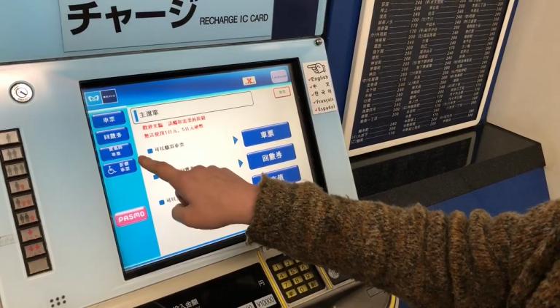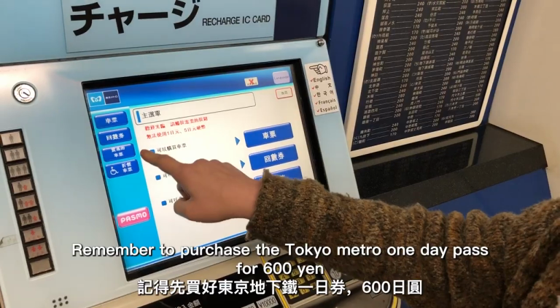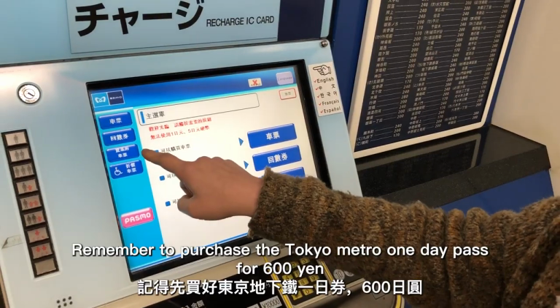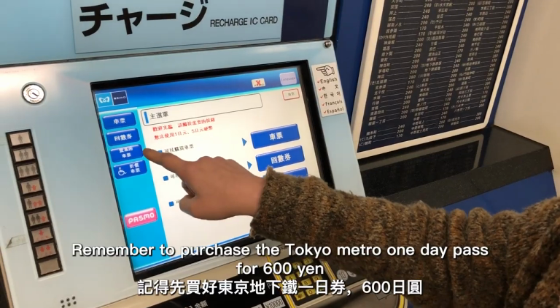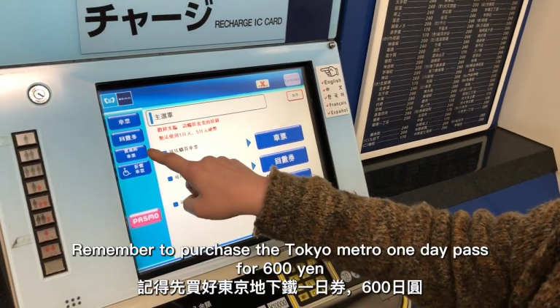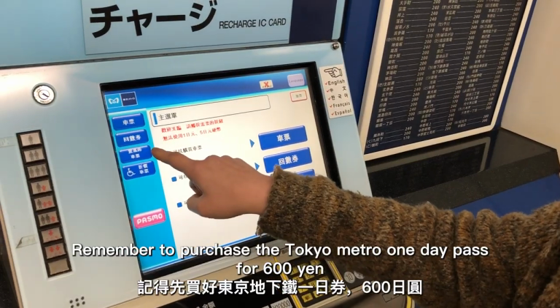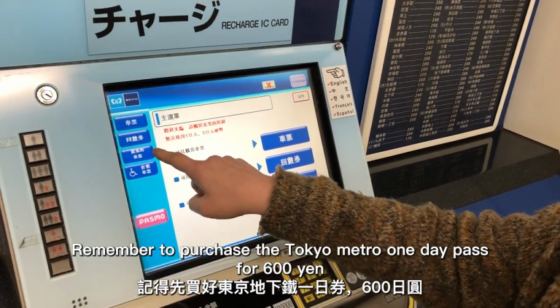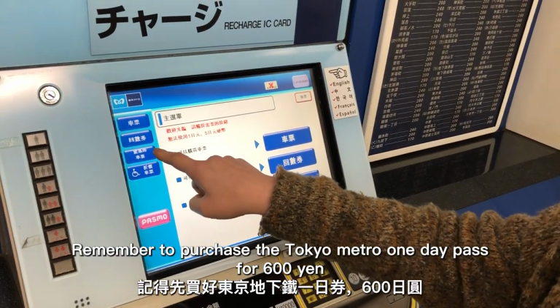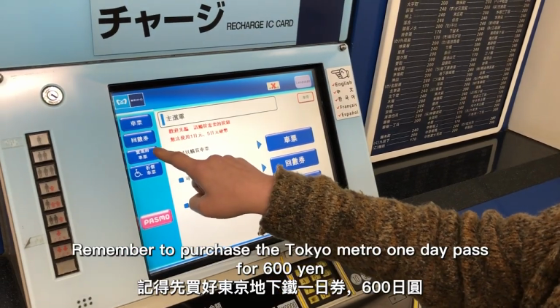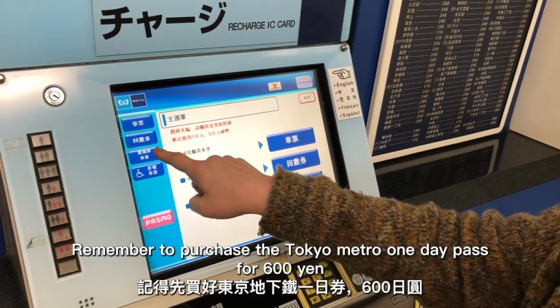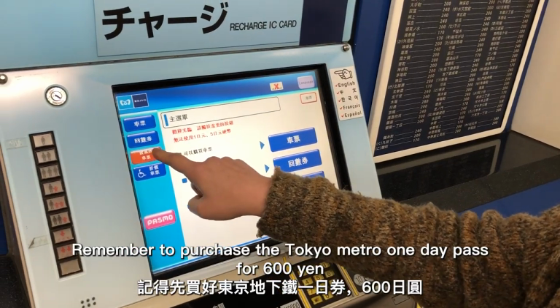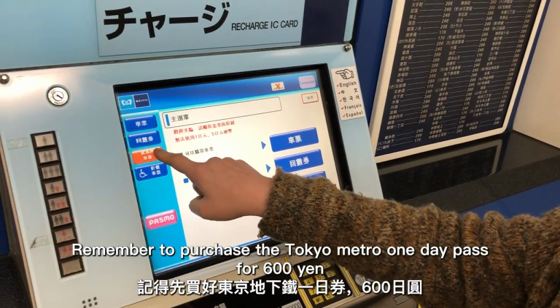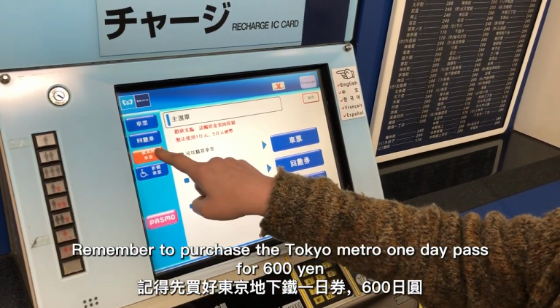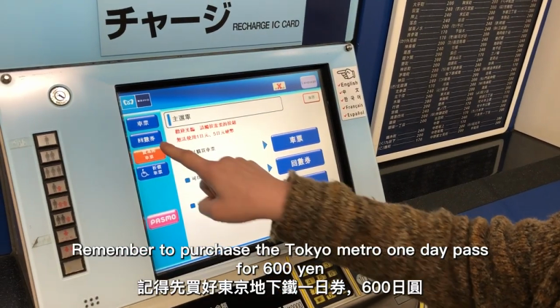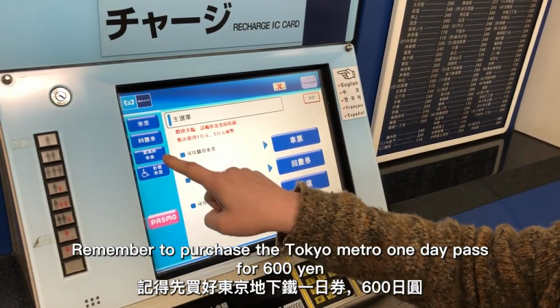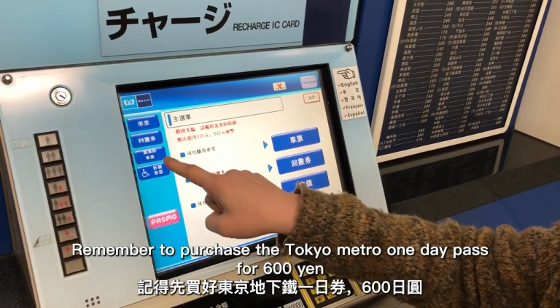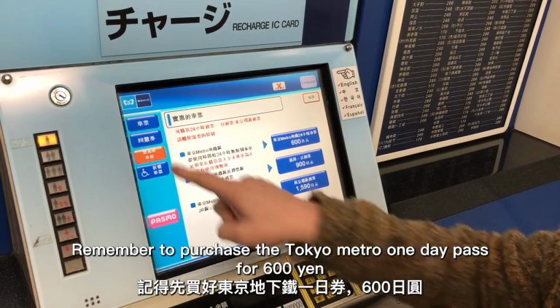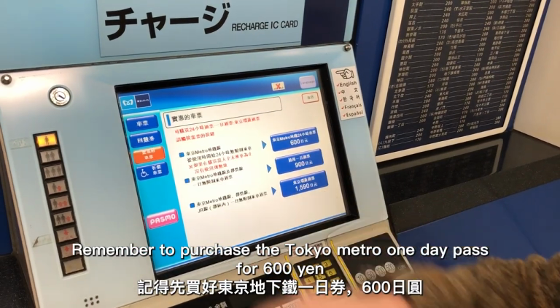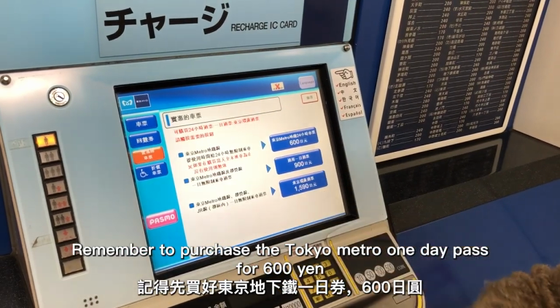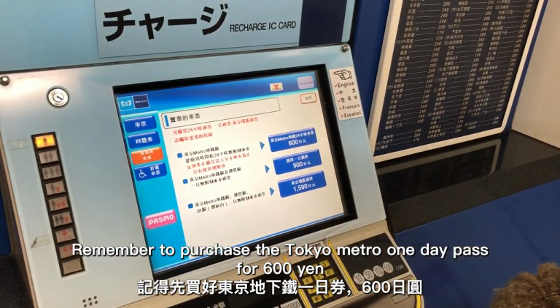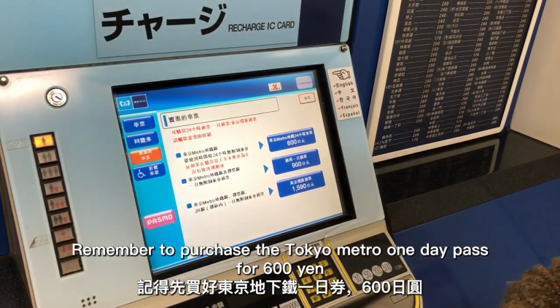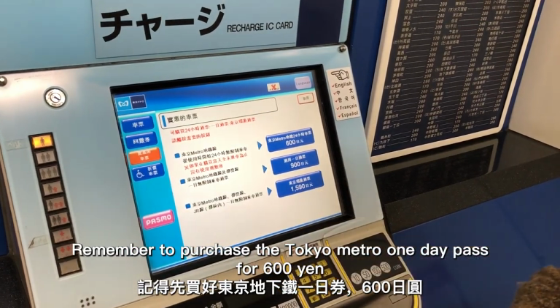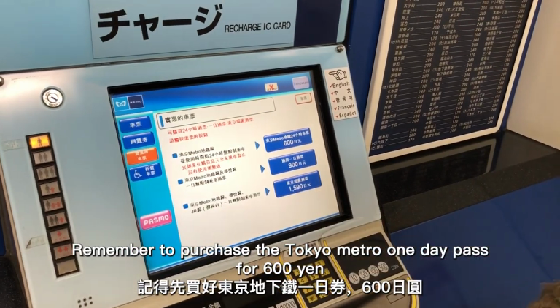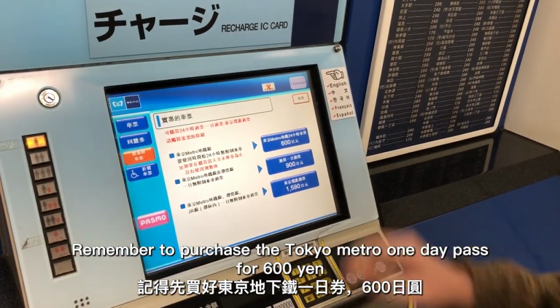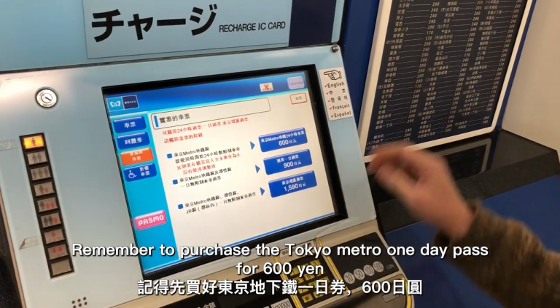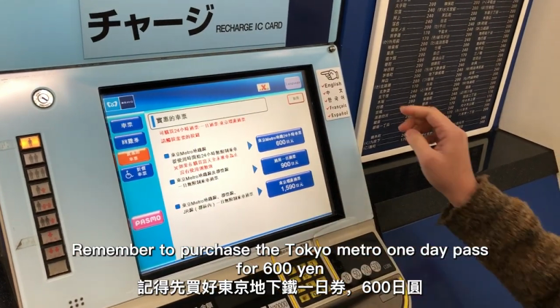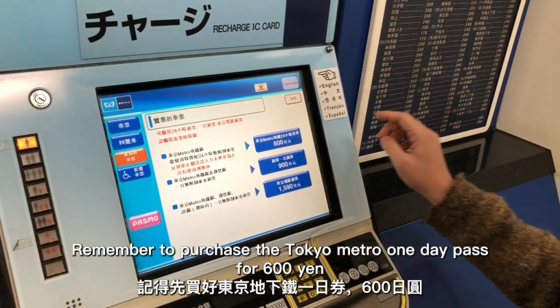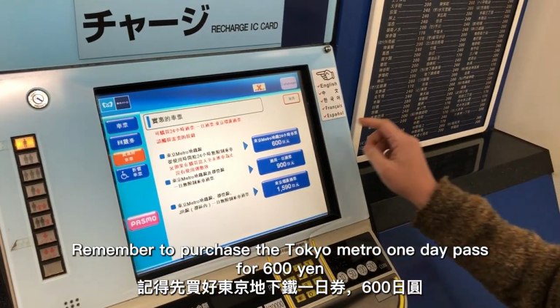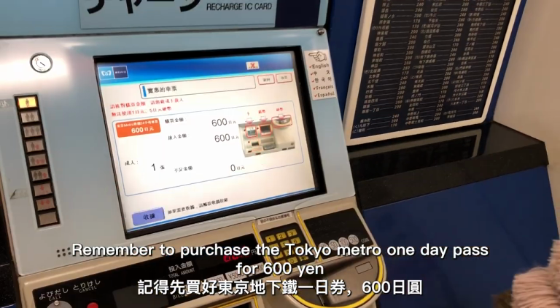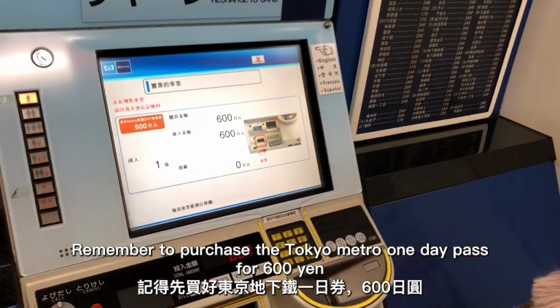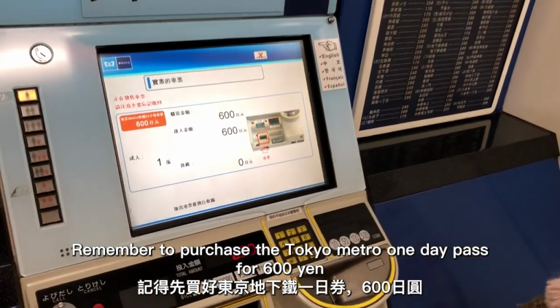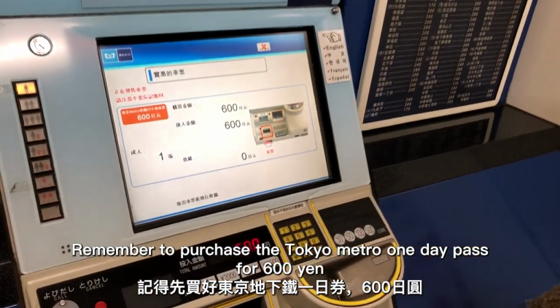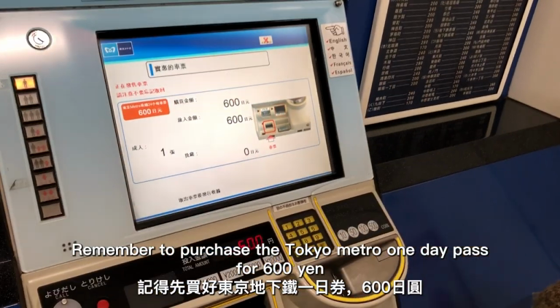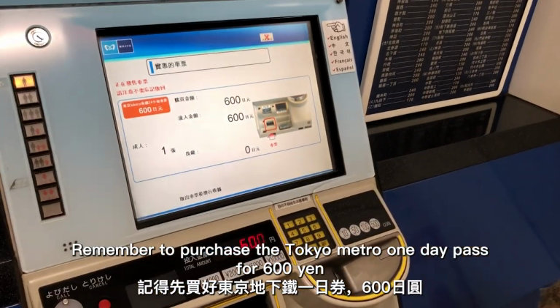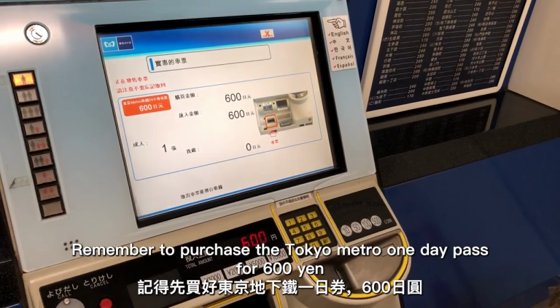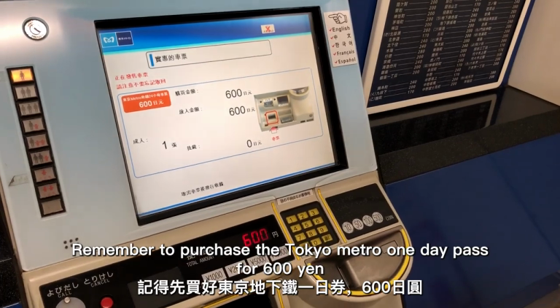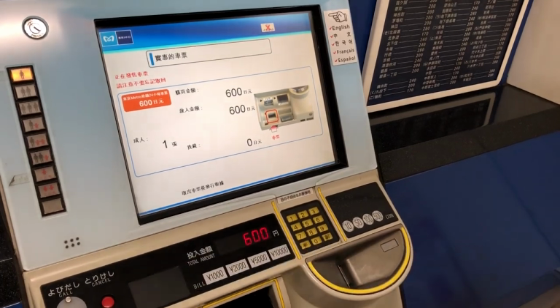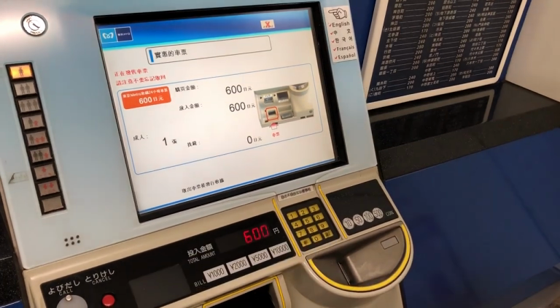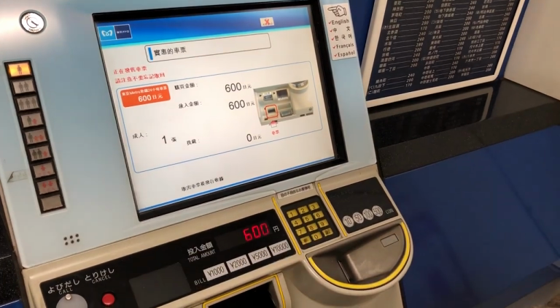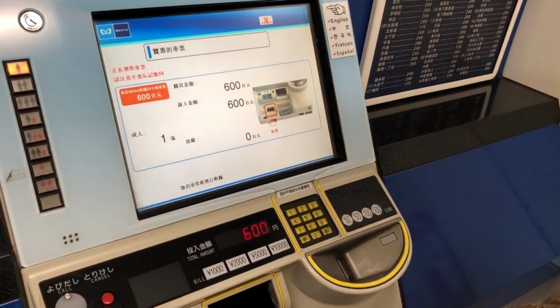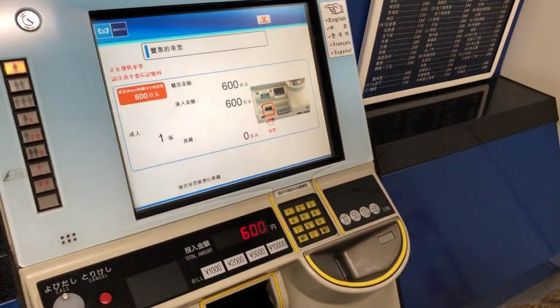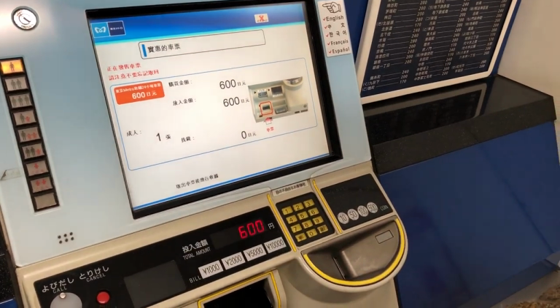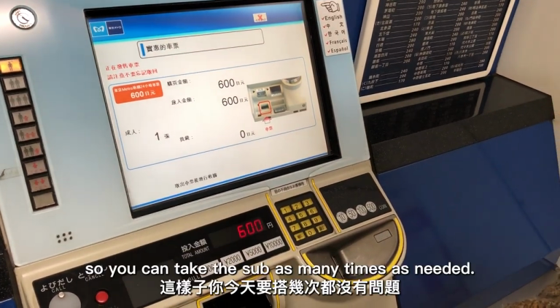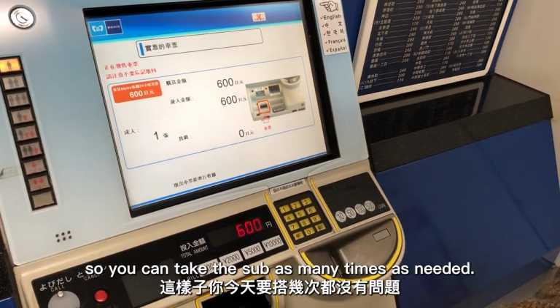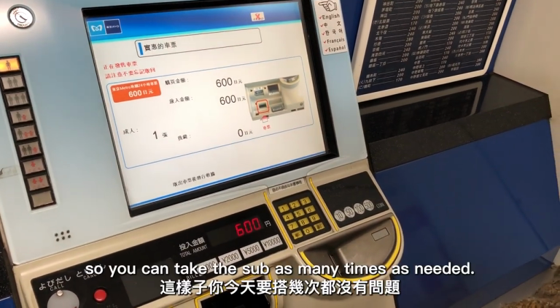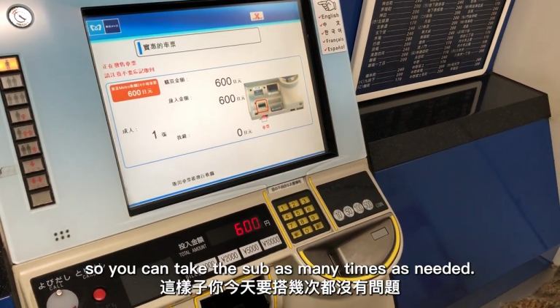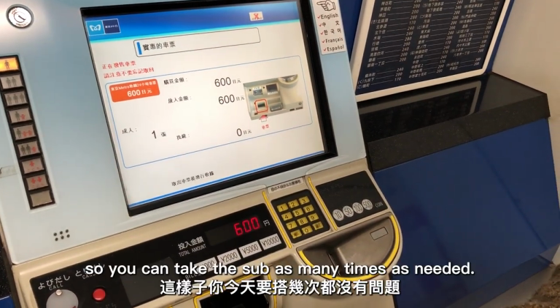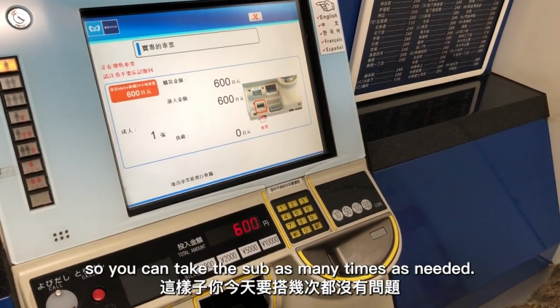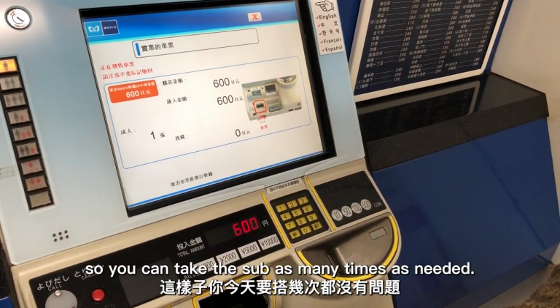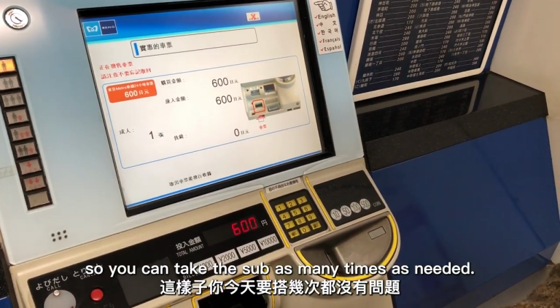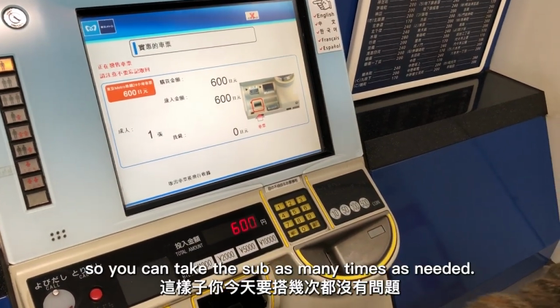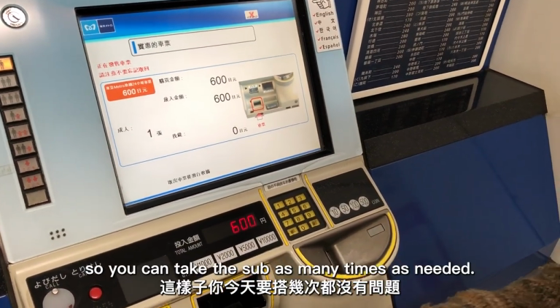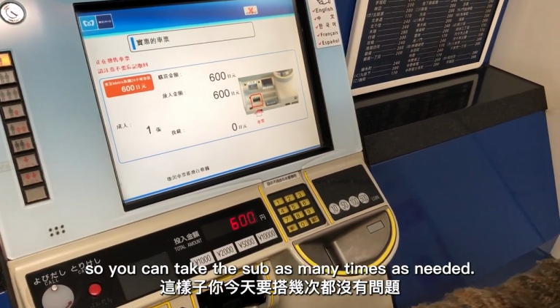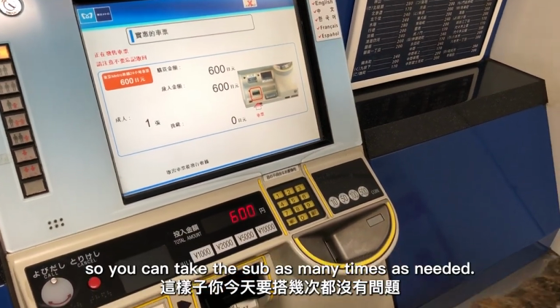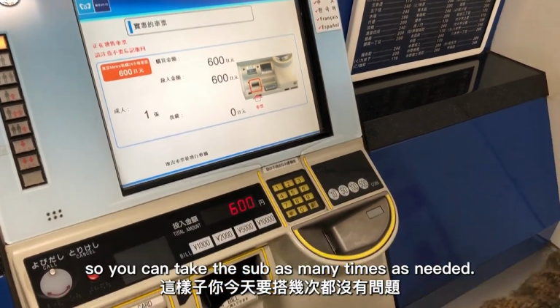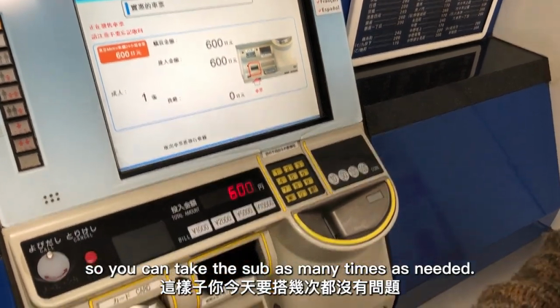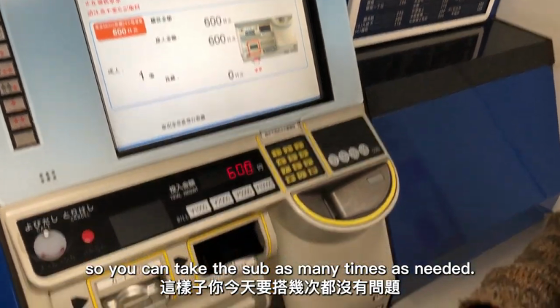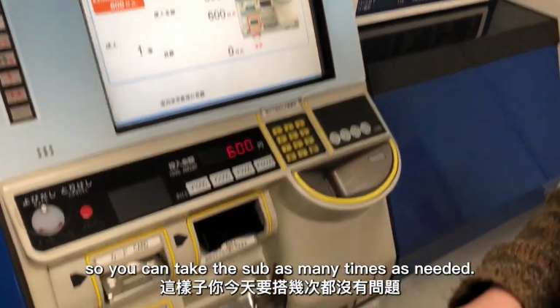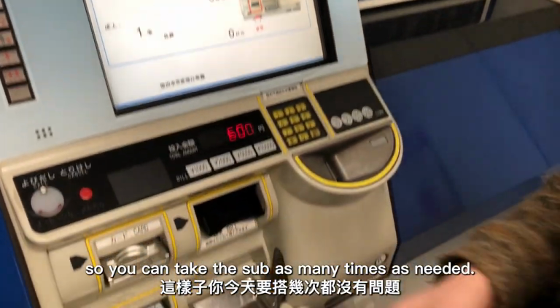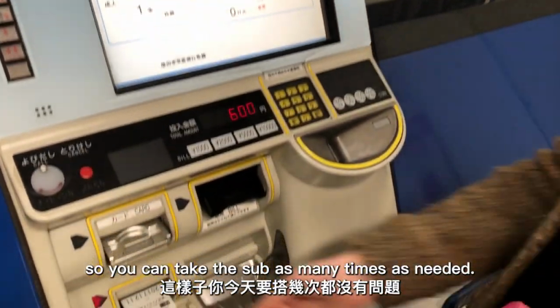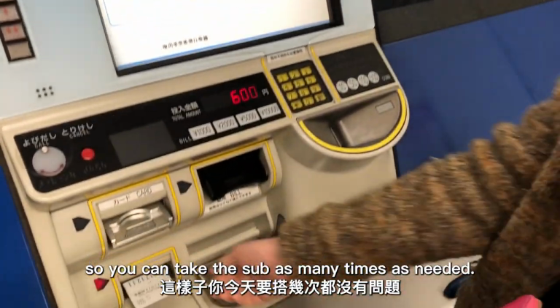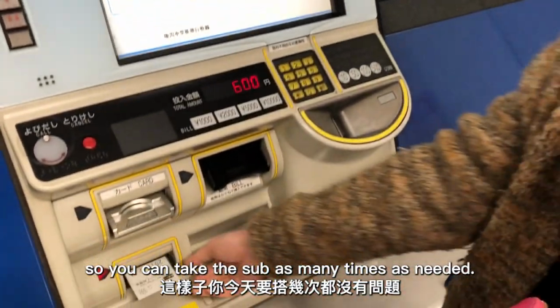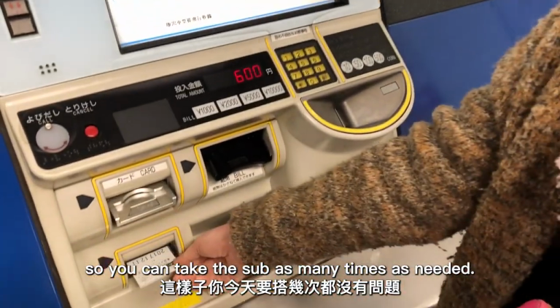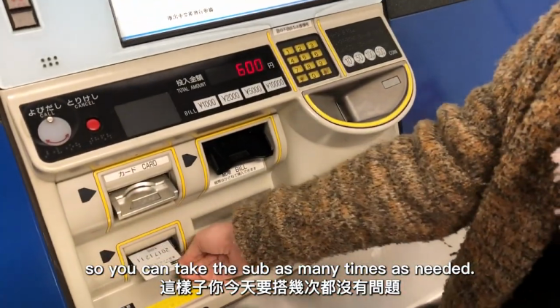Remember to purchase the Tokyo Metro one-day pass for 600 yen, so you can take the subway as many times as needed.